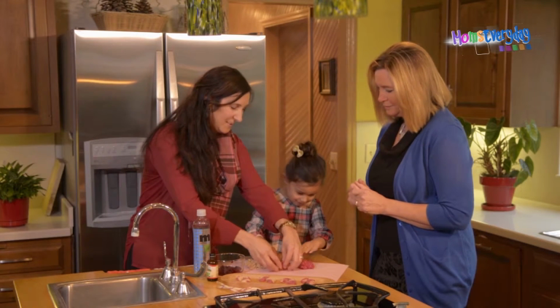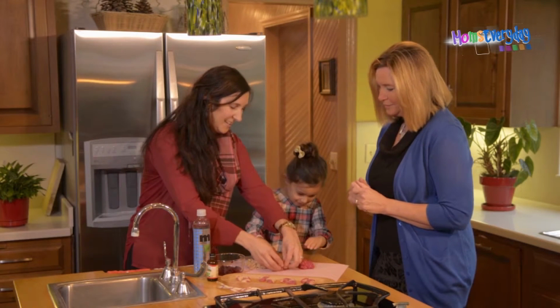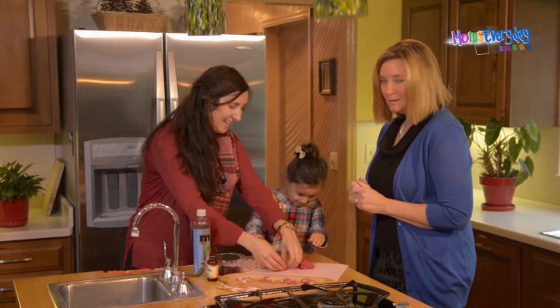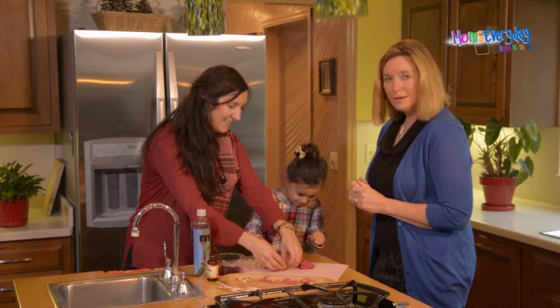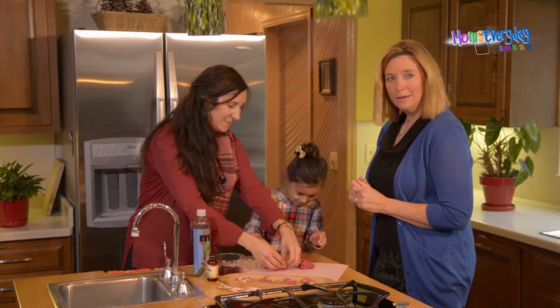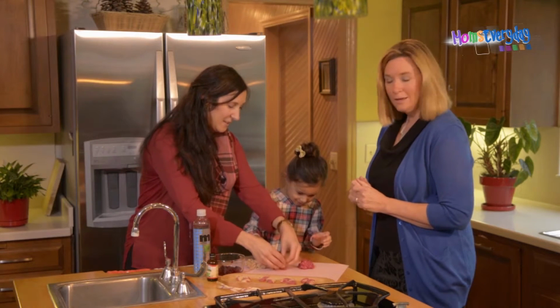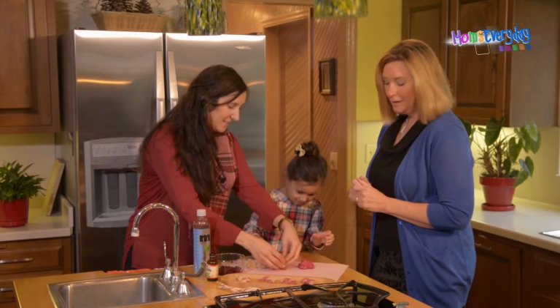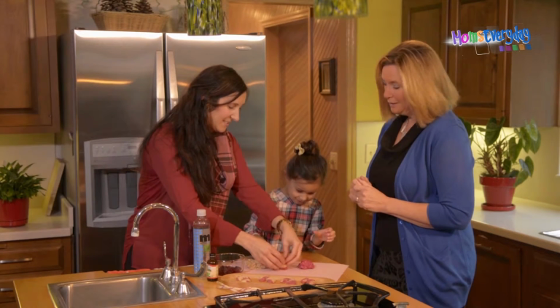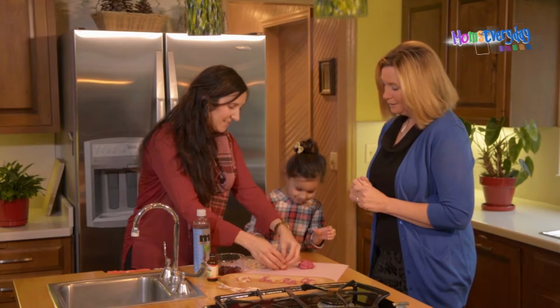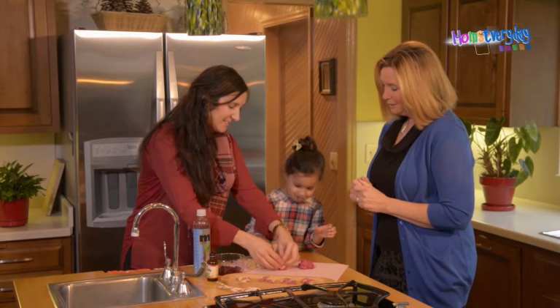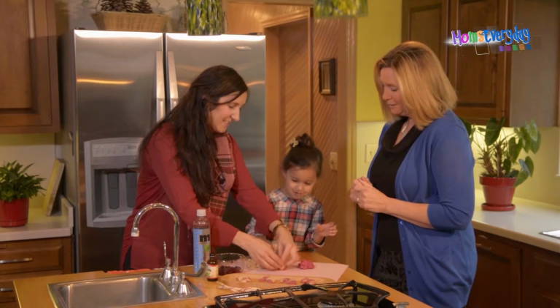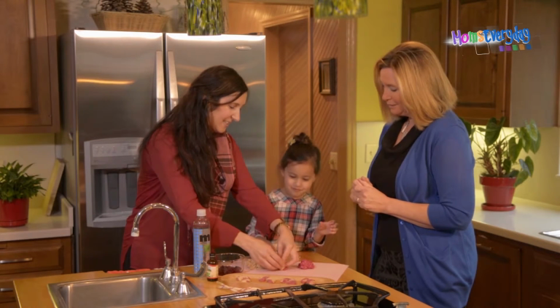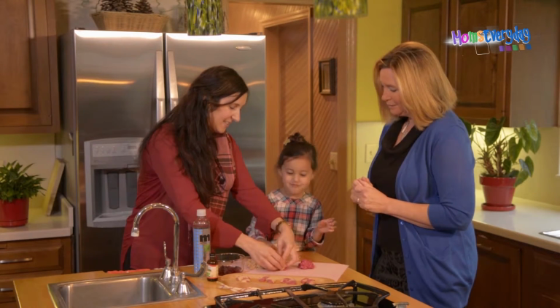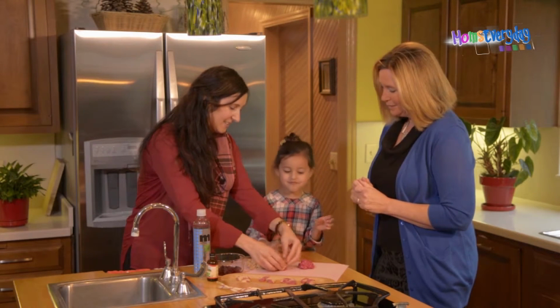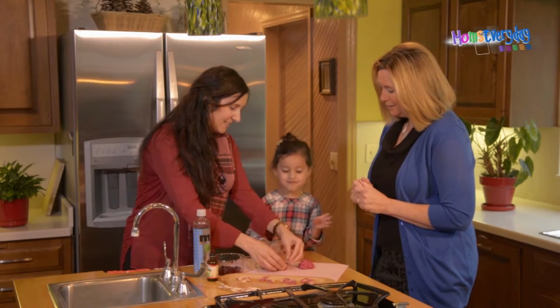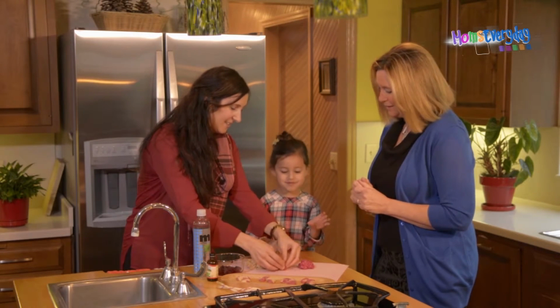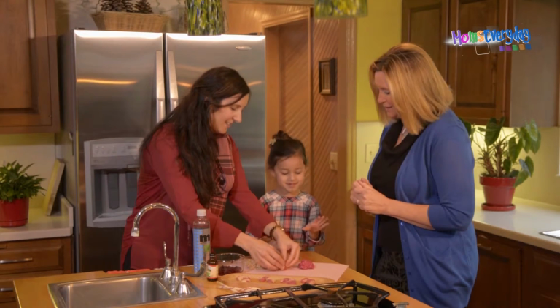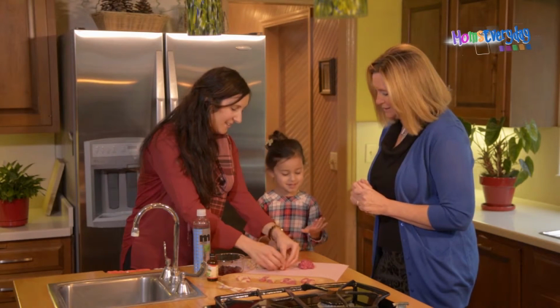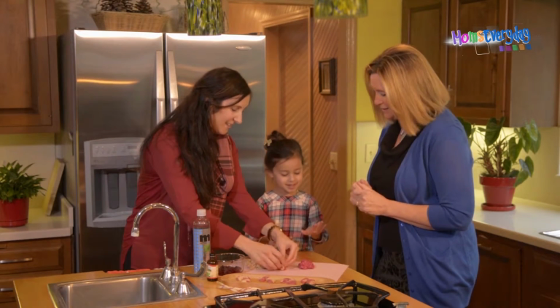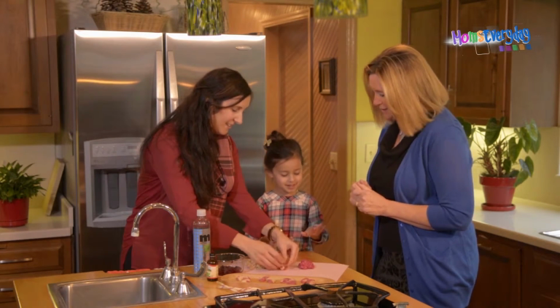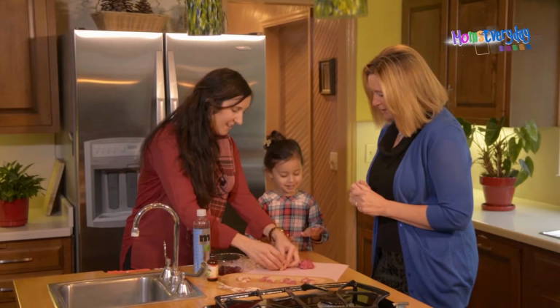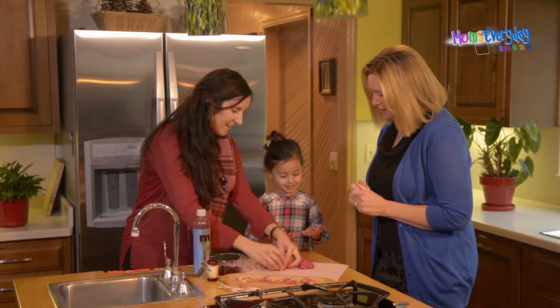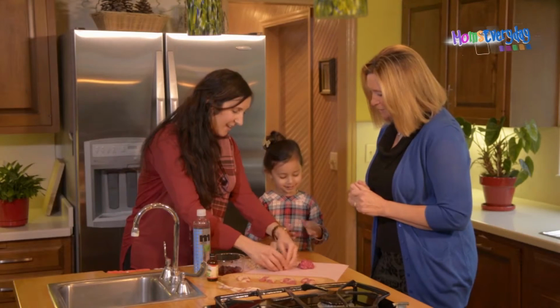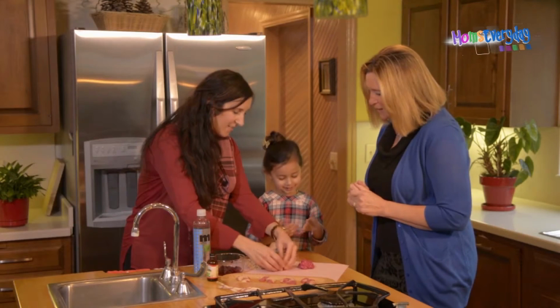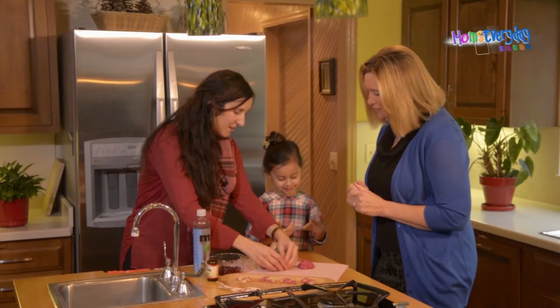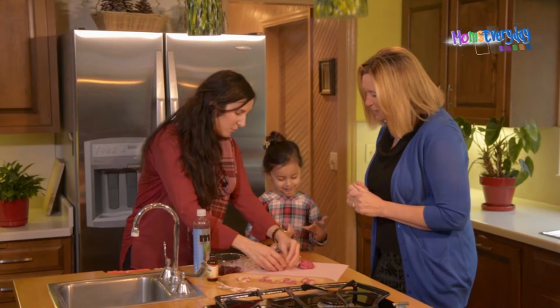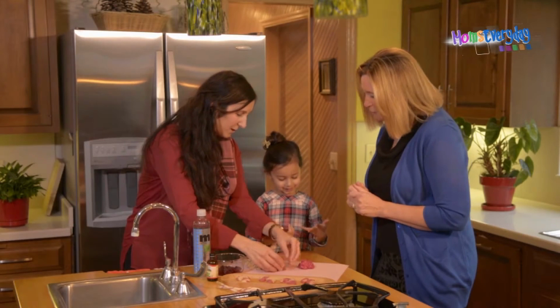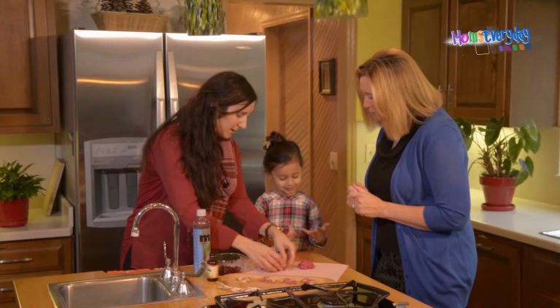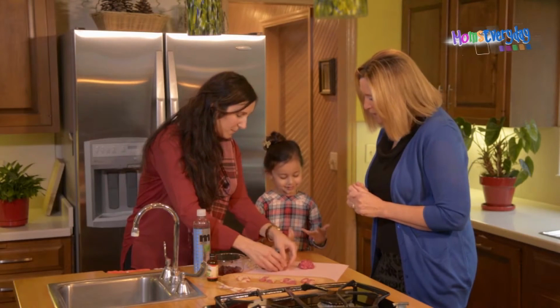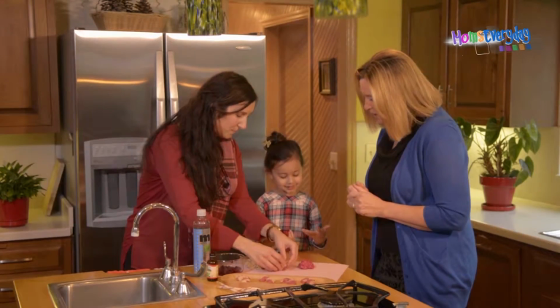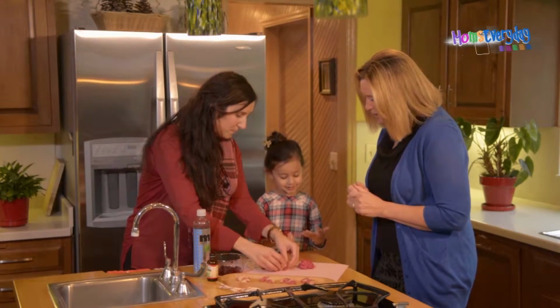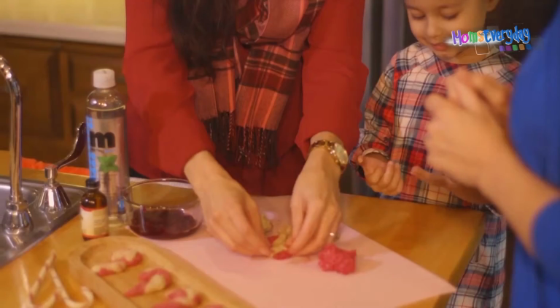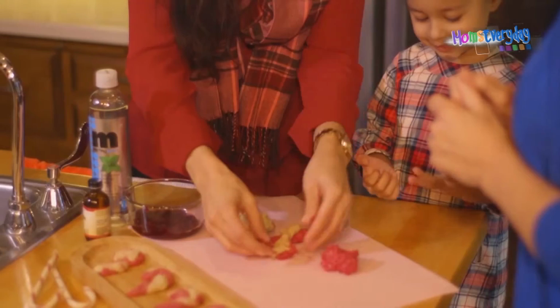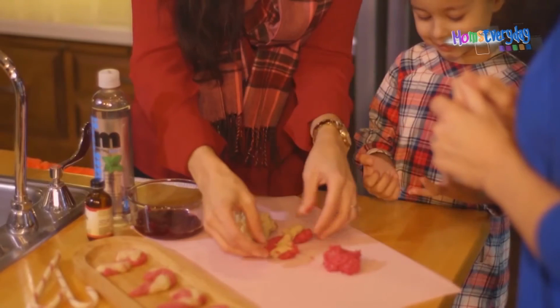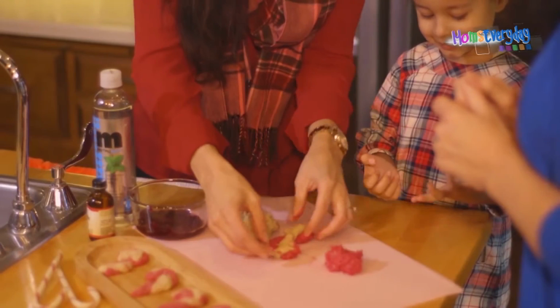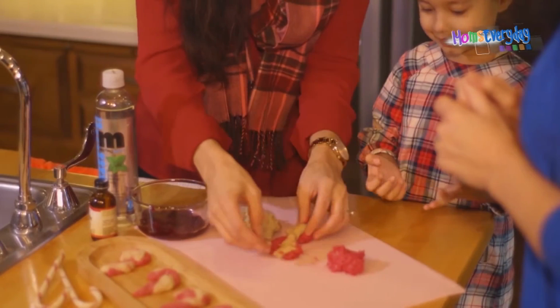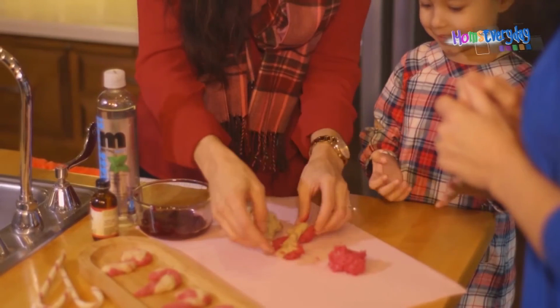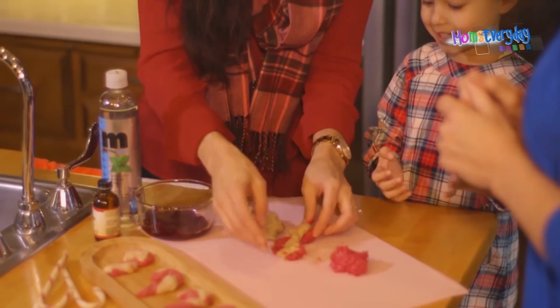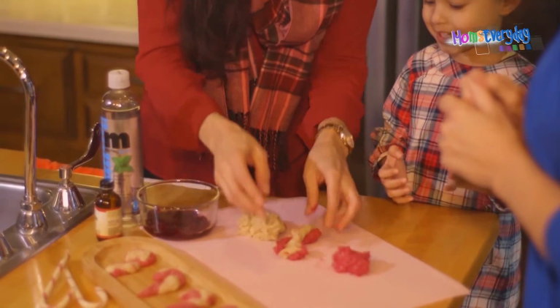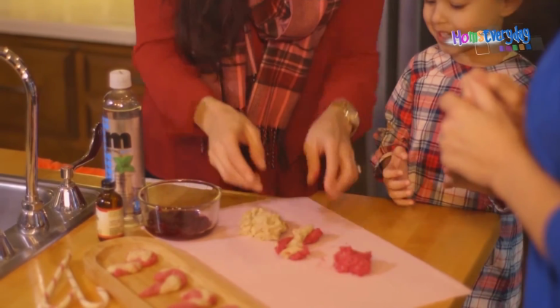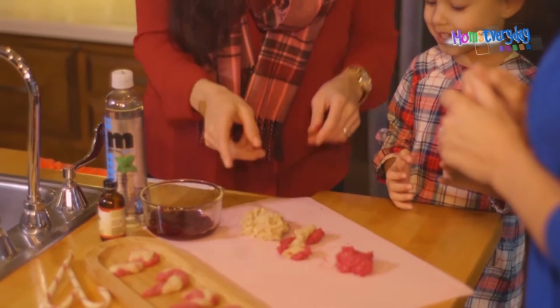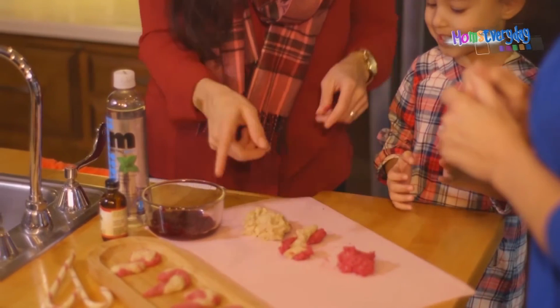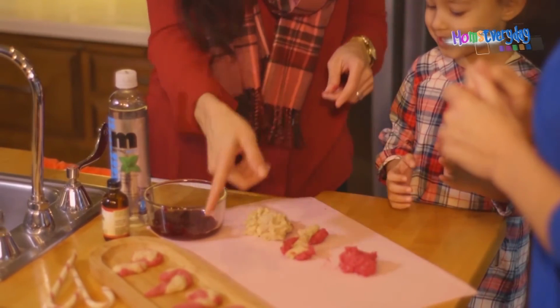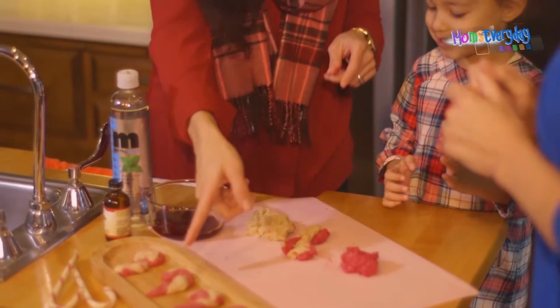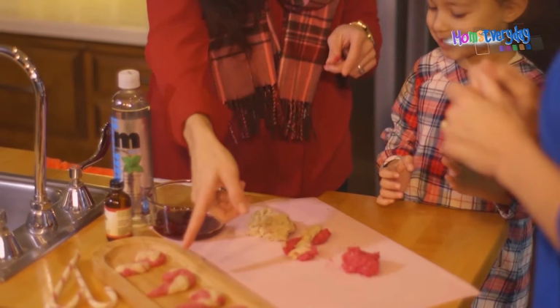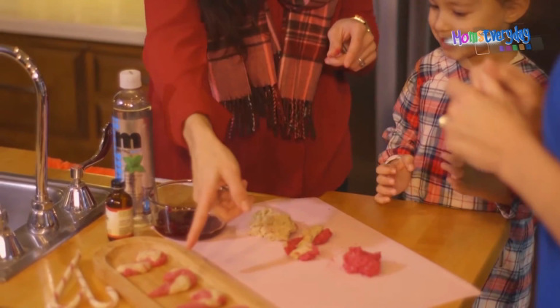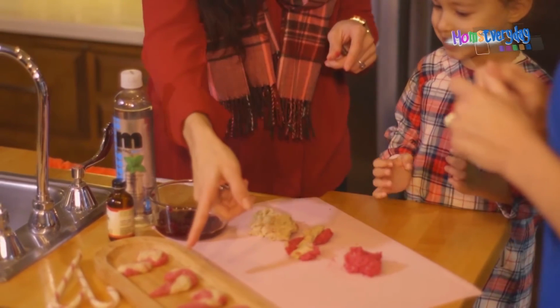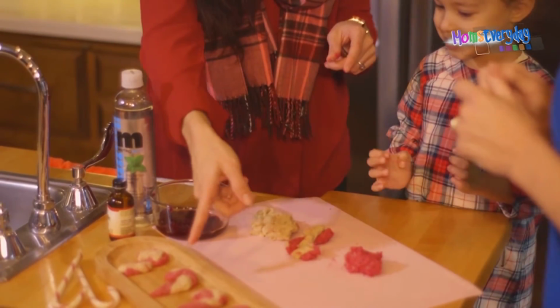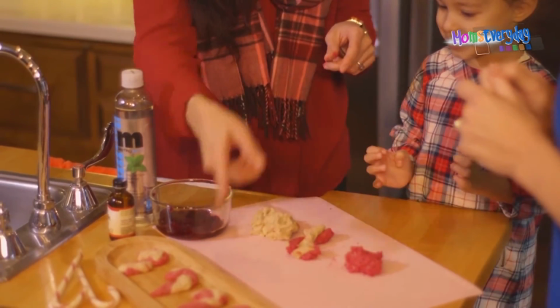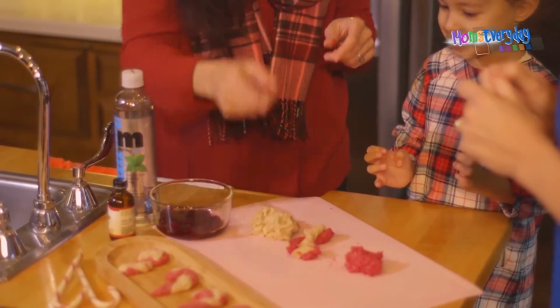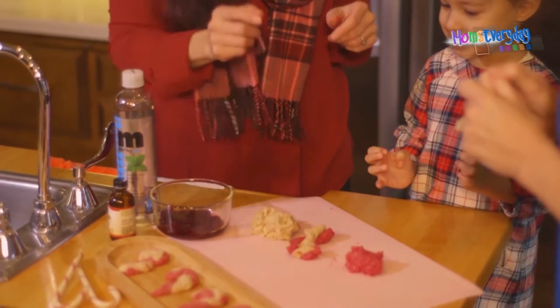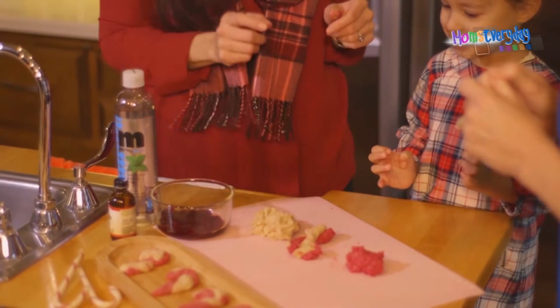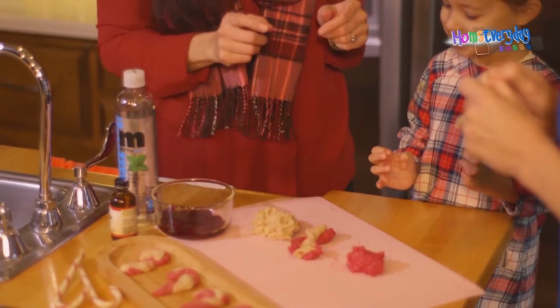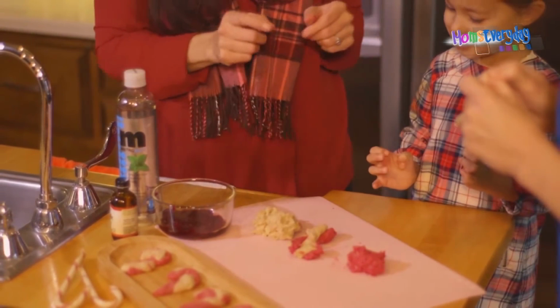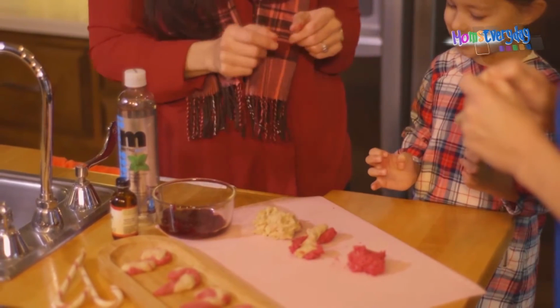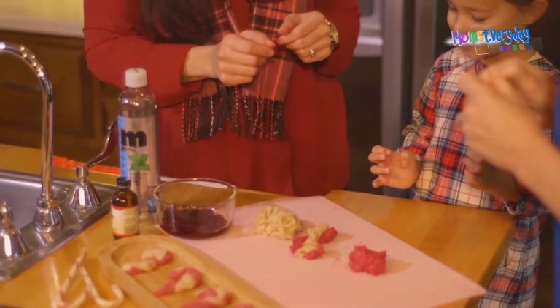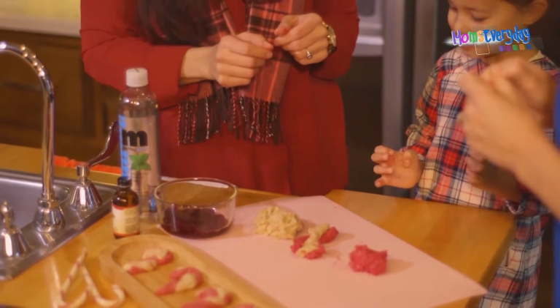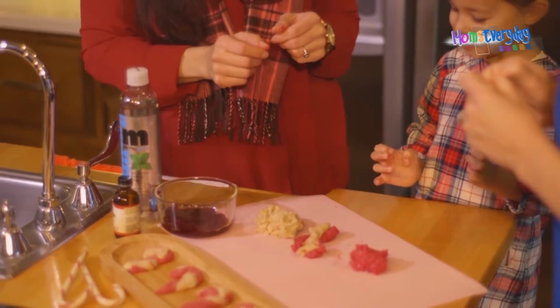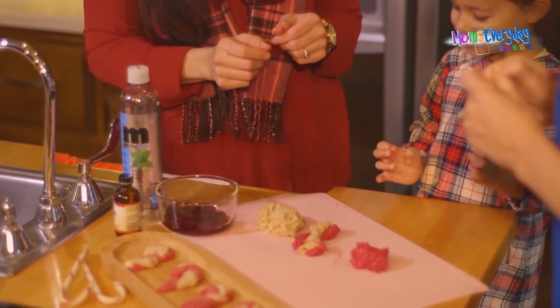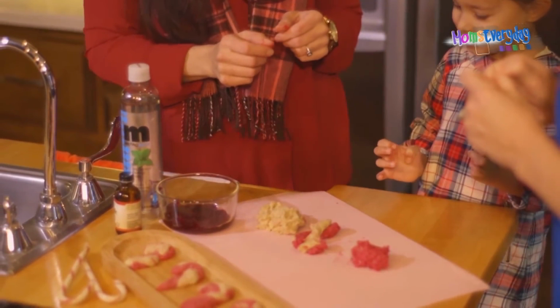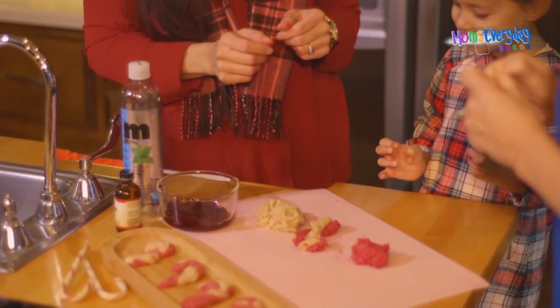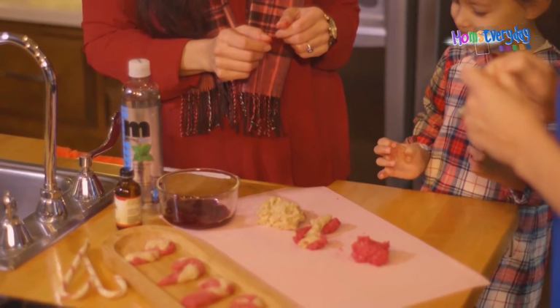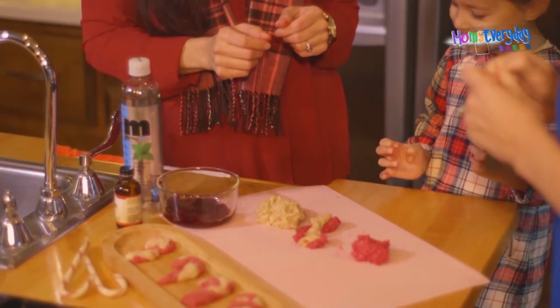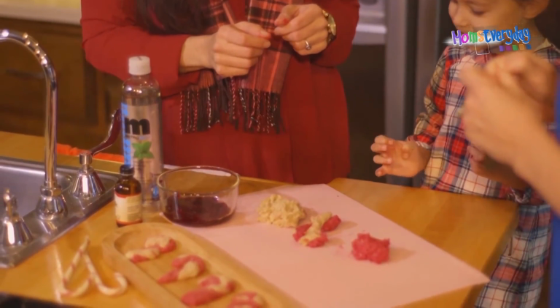It's a little sticky, isn't it? It is sticky, but they're fun. And then we're going to bake it in the oven and it's going to turn out just like that, like a candy cane.